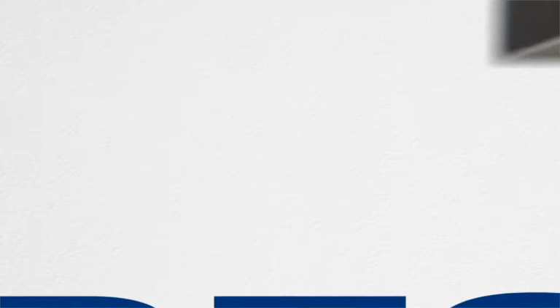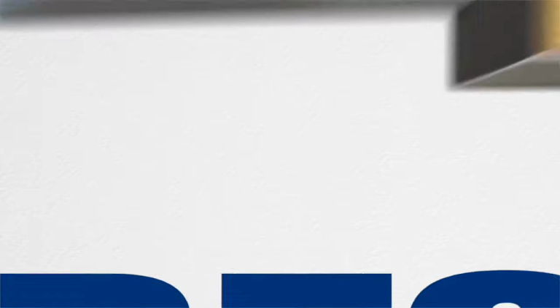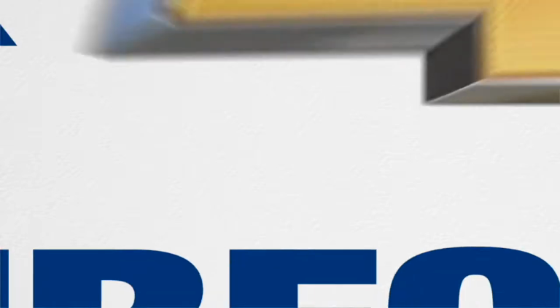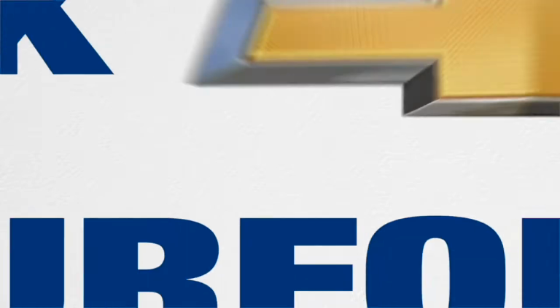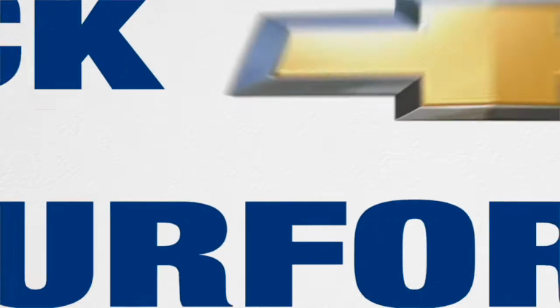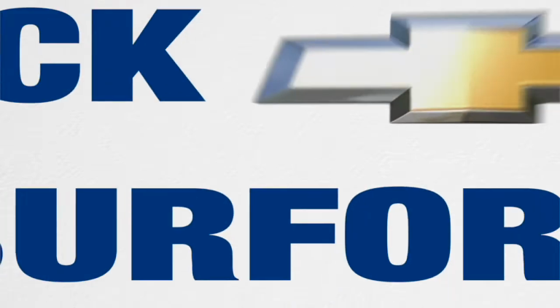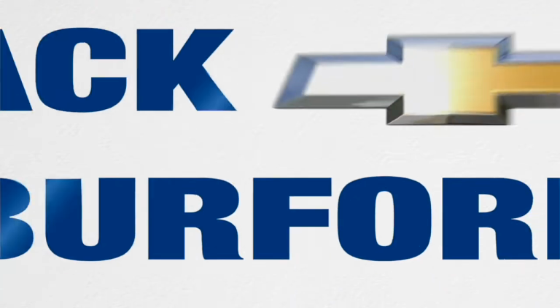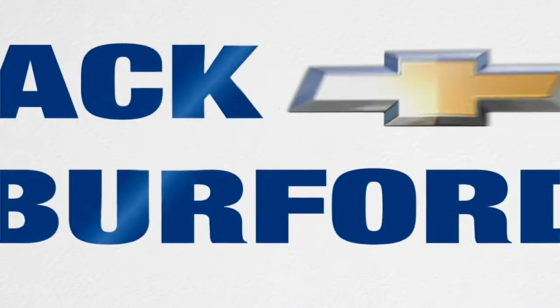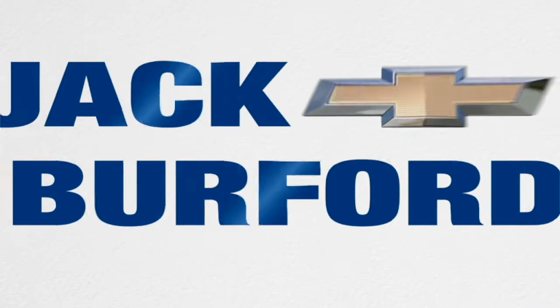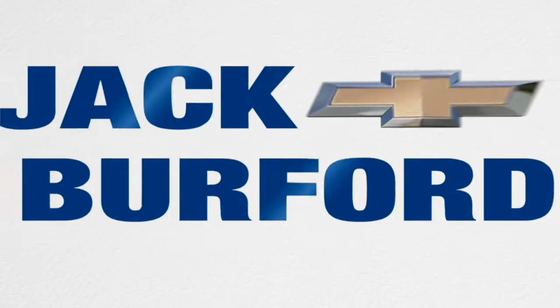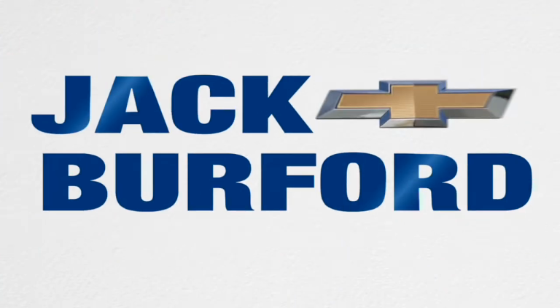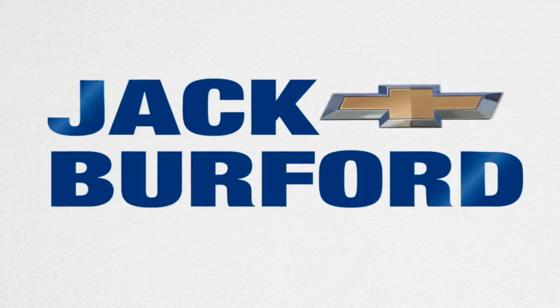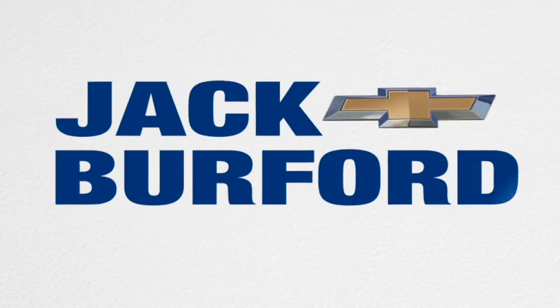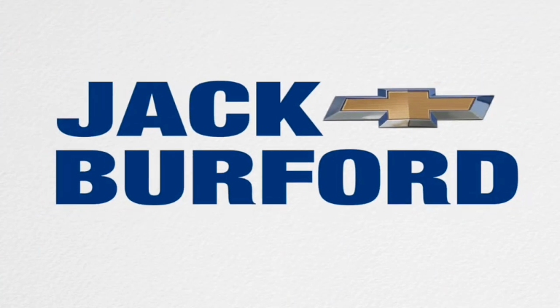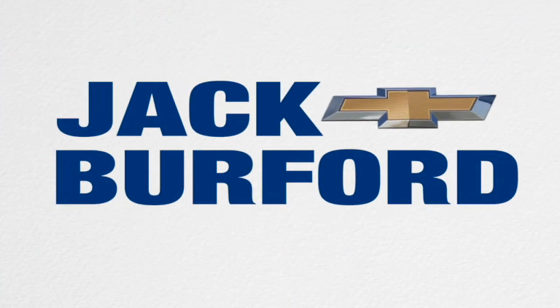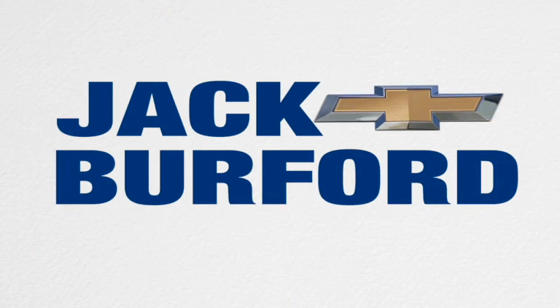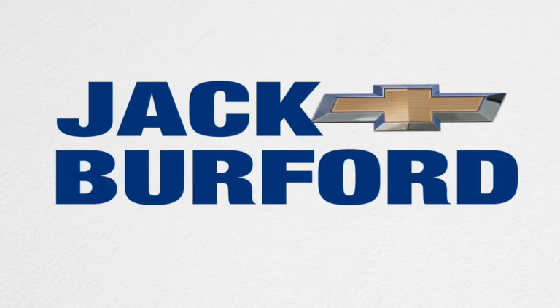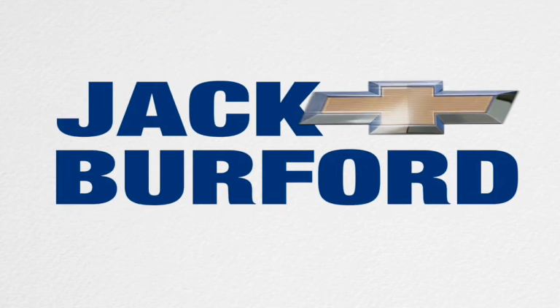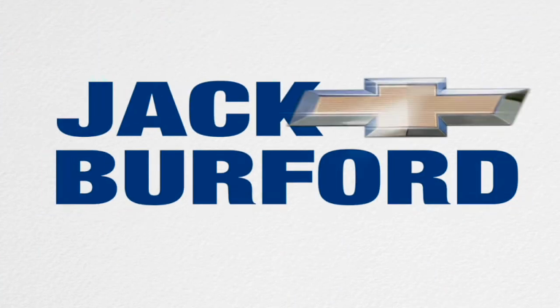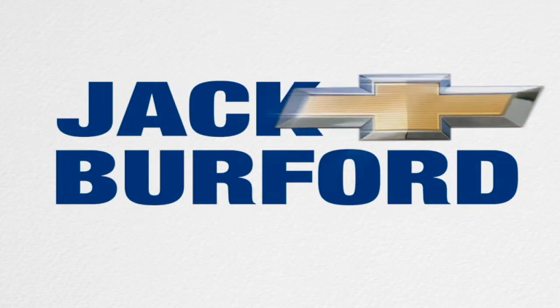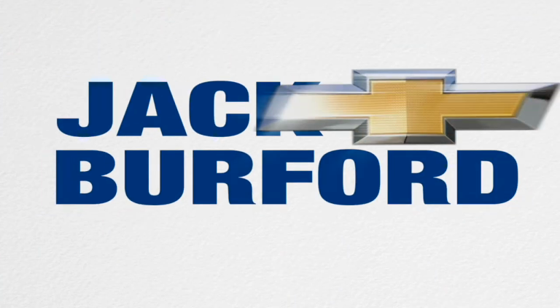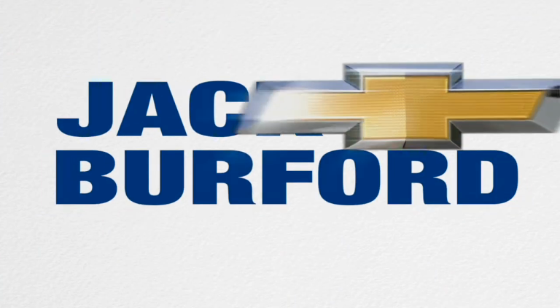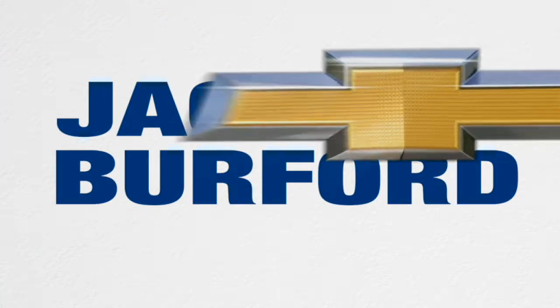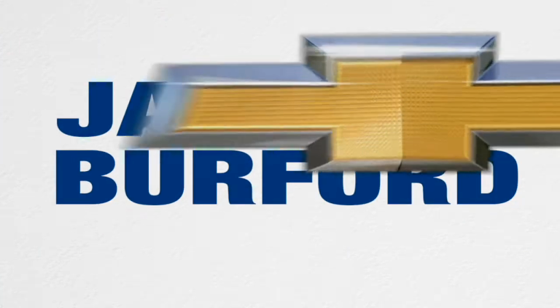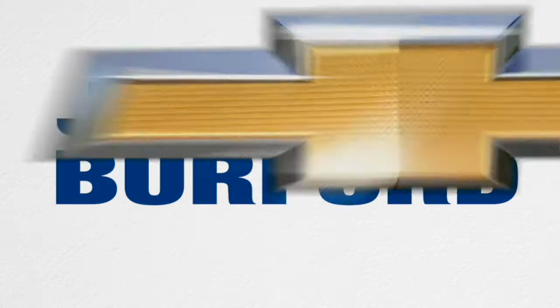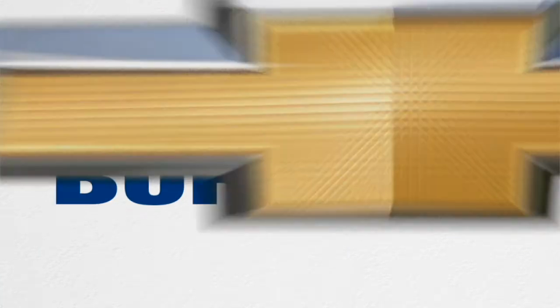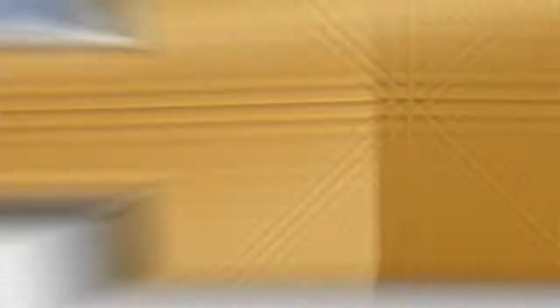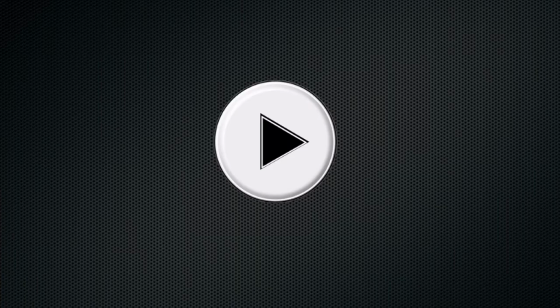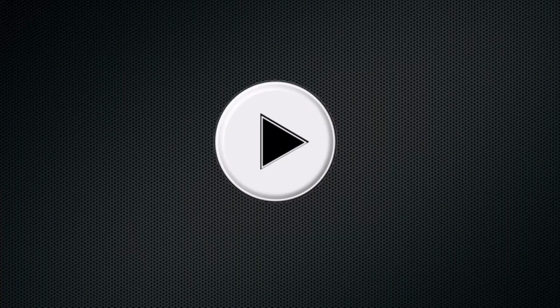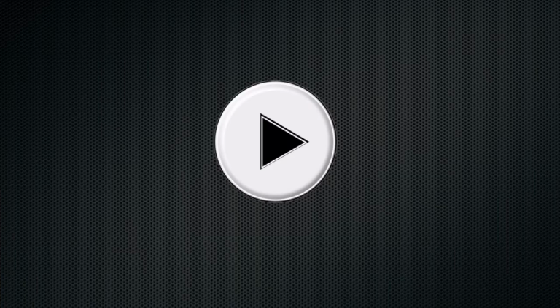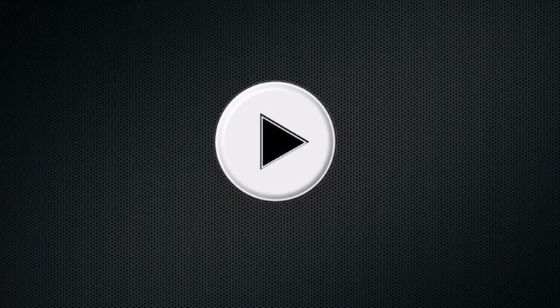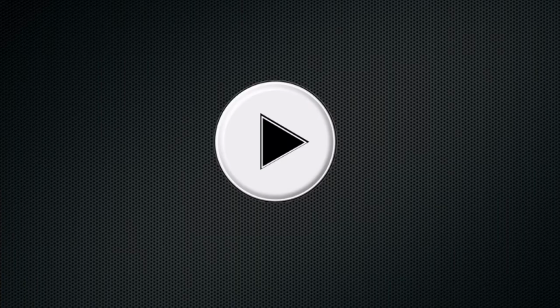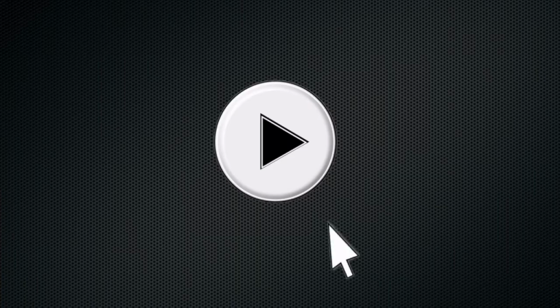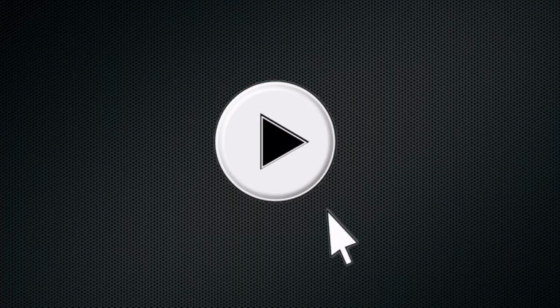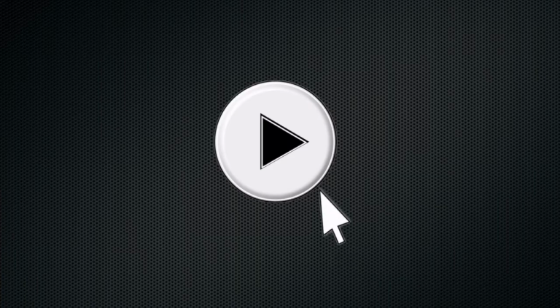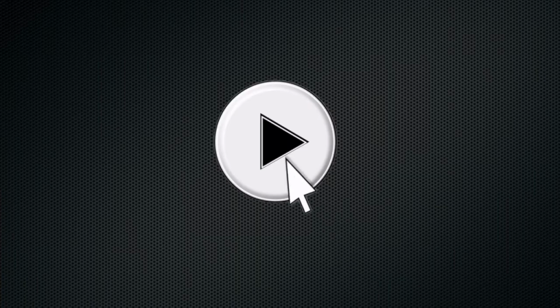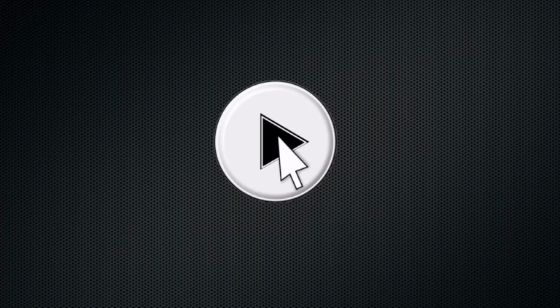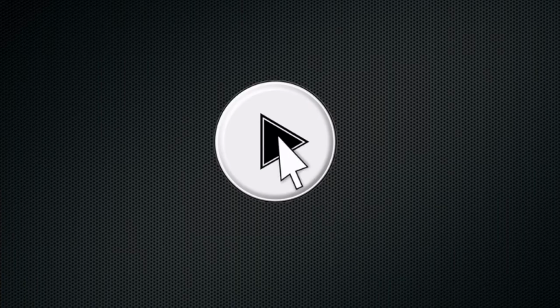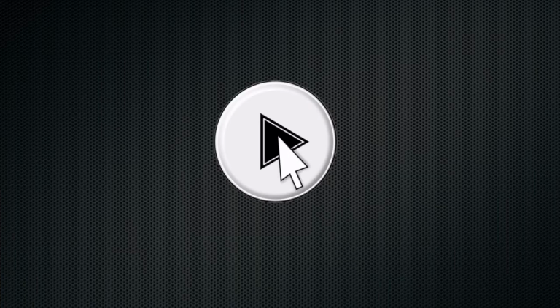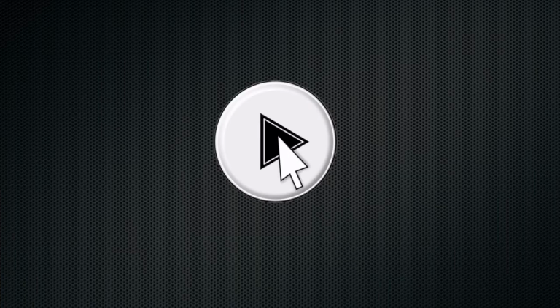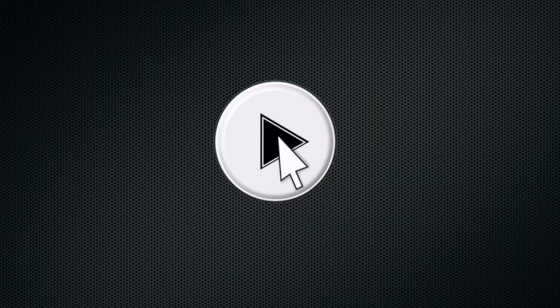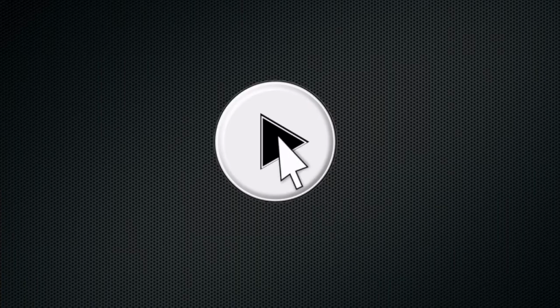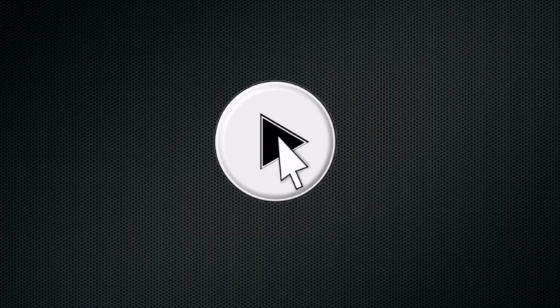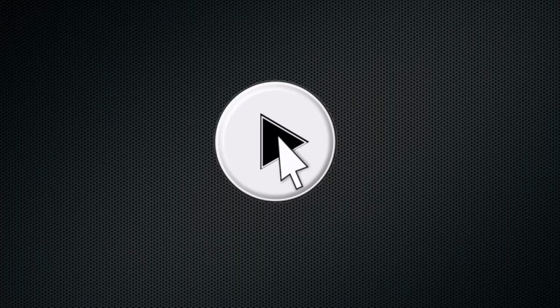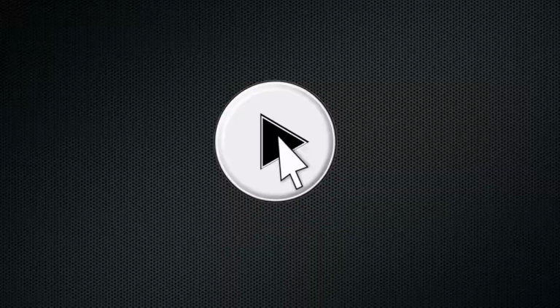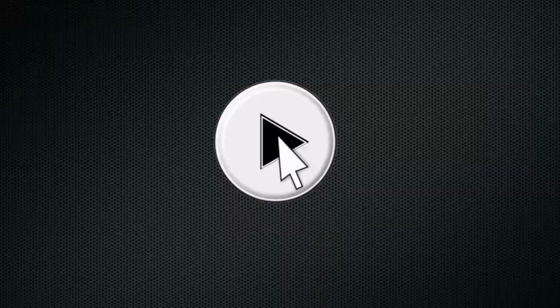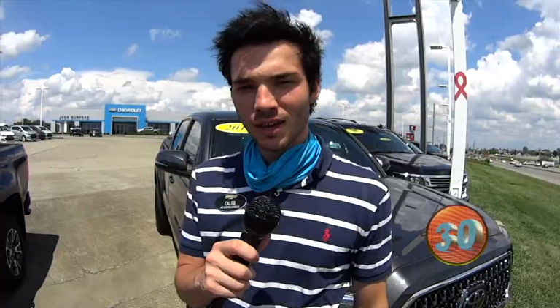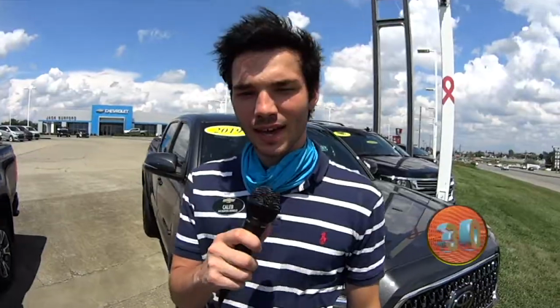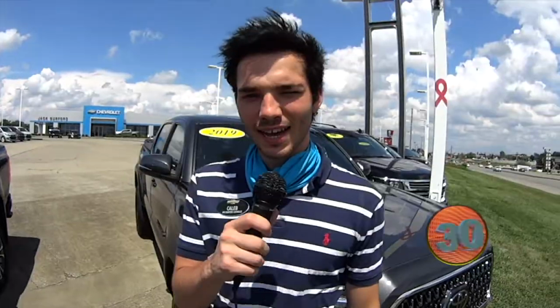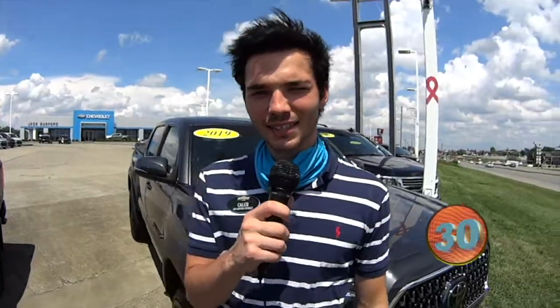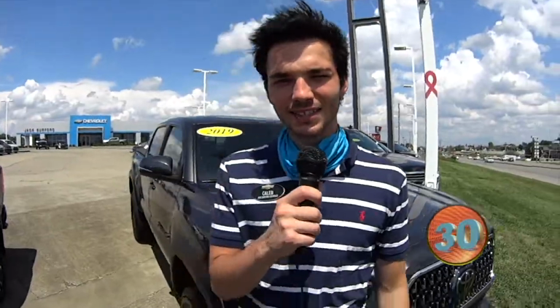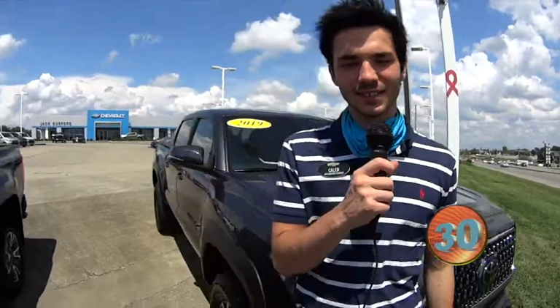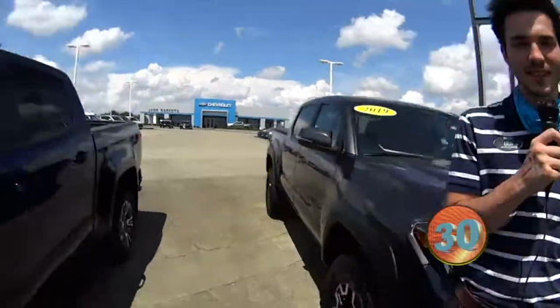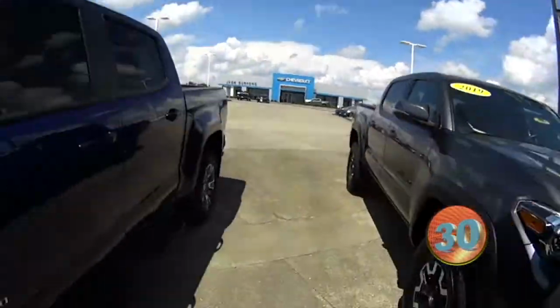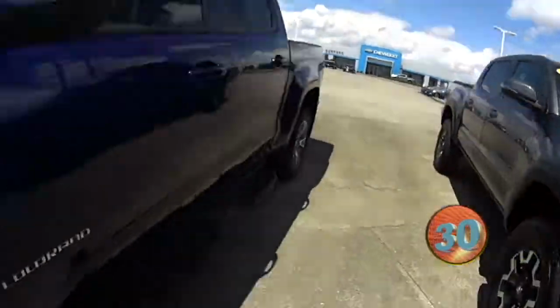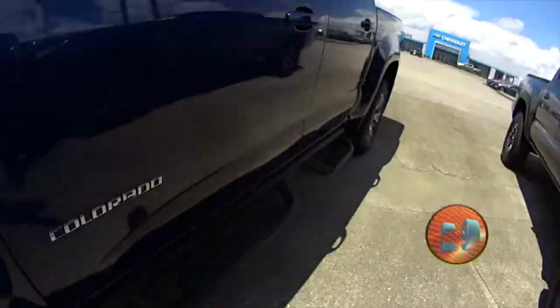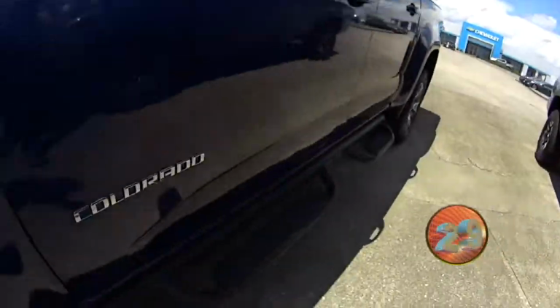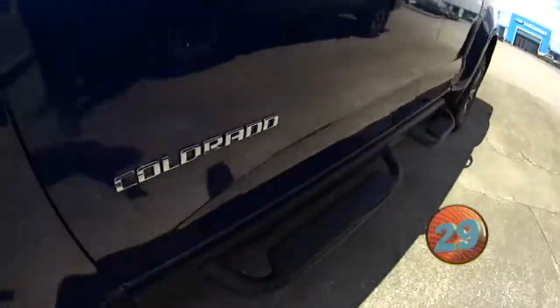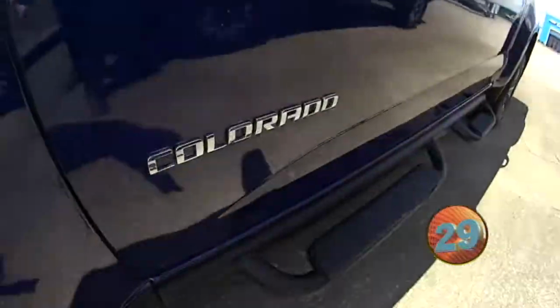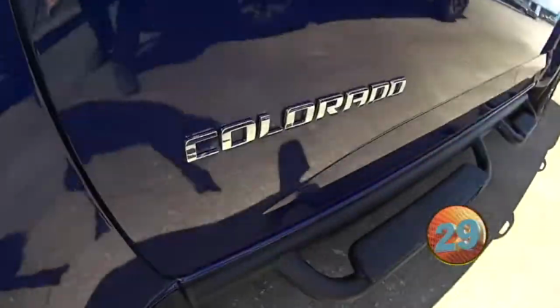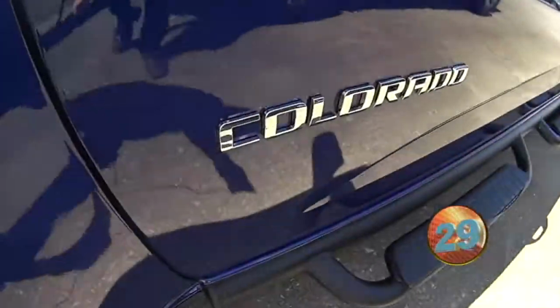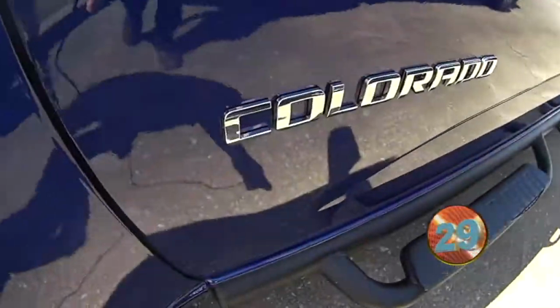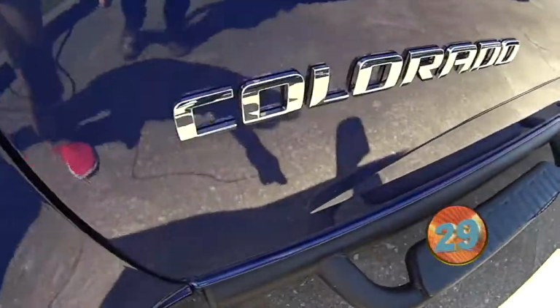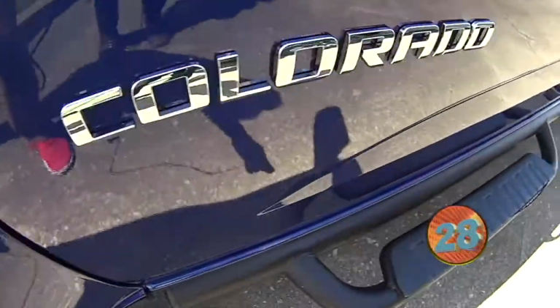Welcome to the Jack Burford Chevy 30-second walk-around. Hey guys, this is Caleb here at Jack Burford Chevrolet.